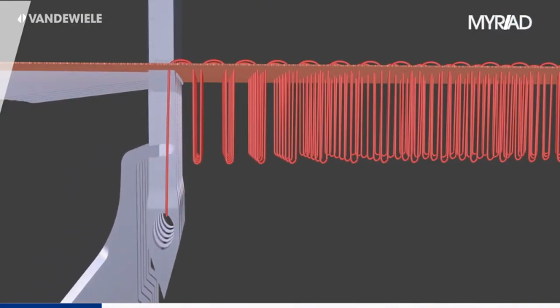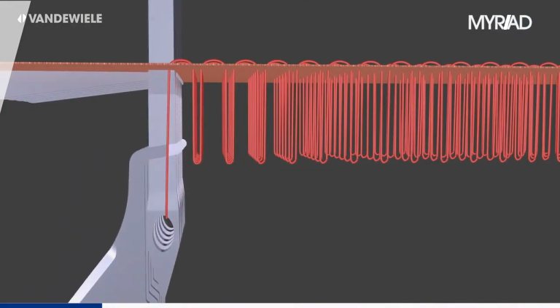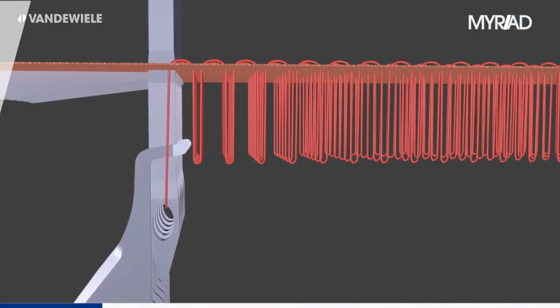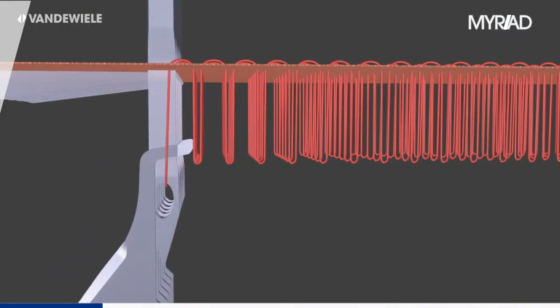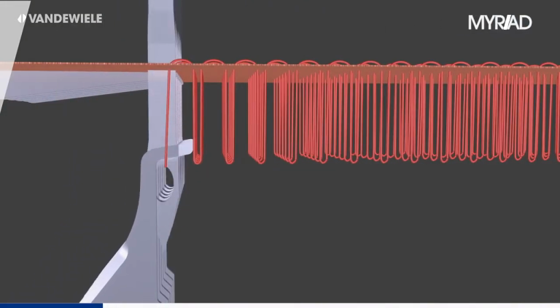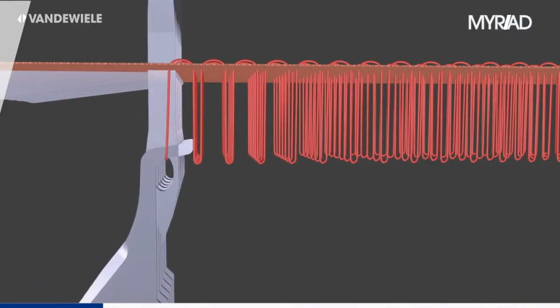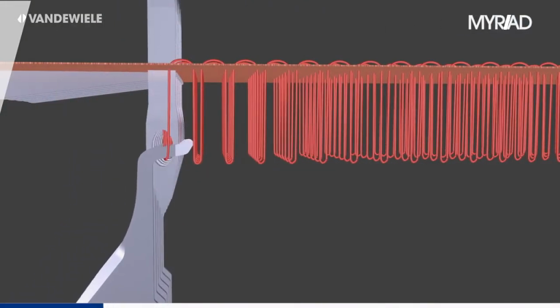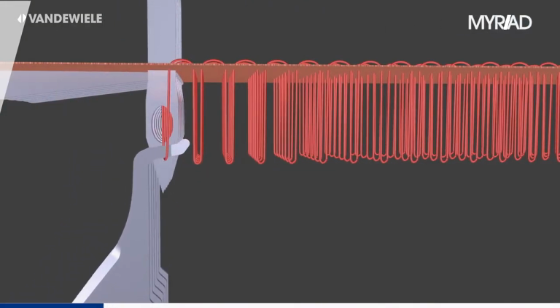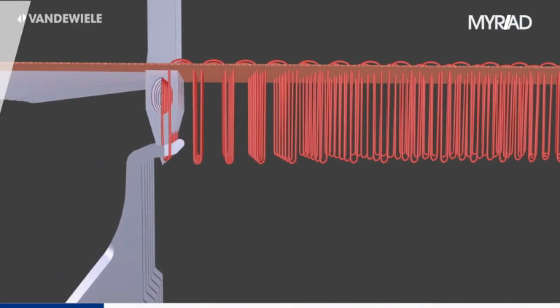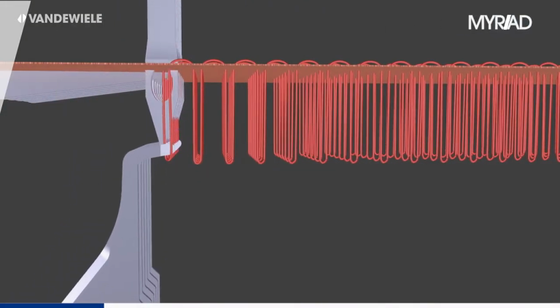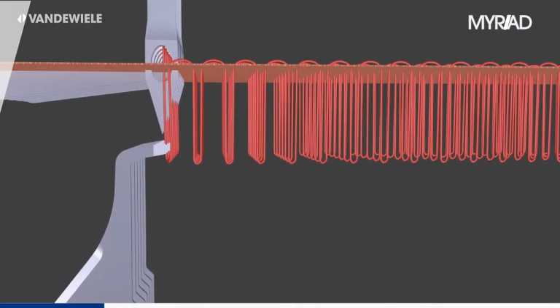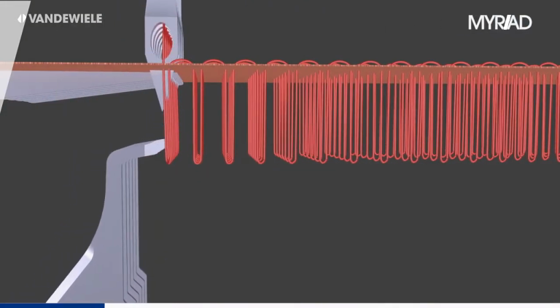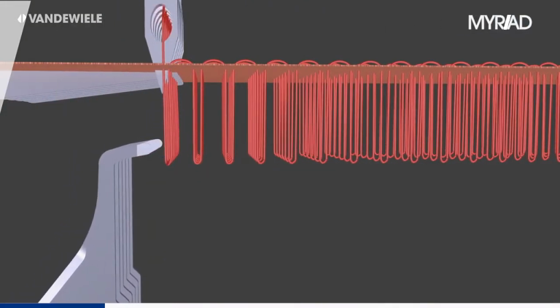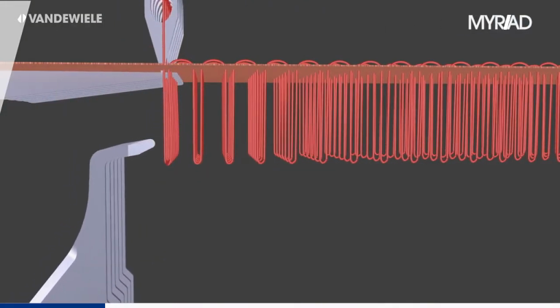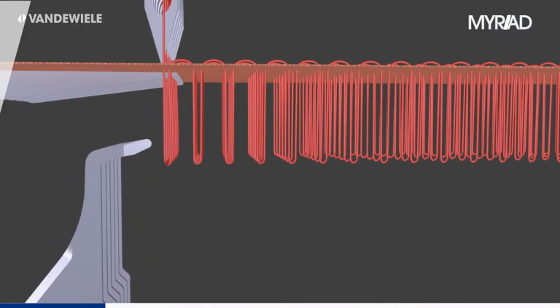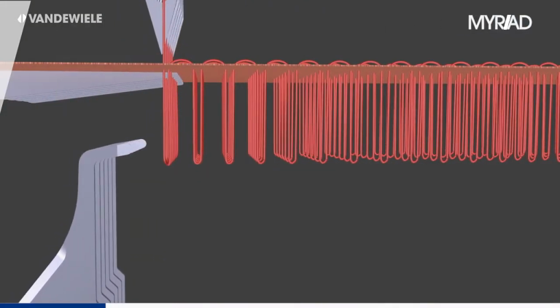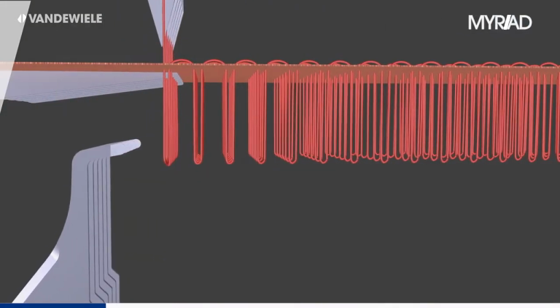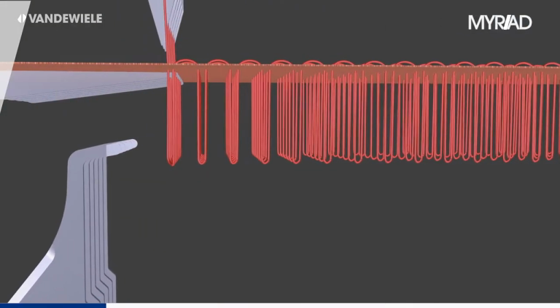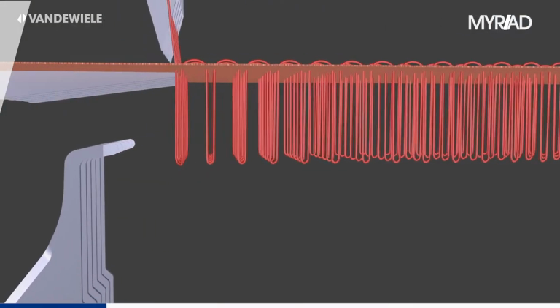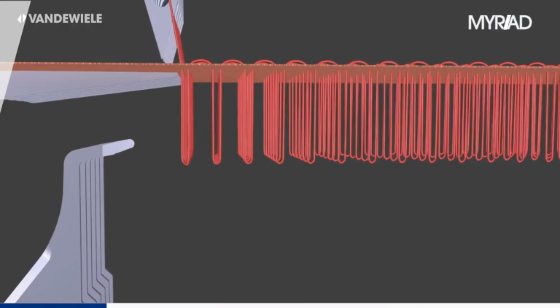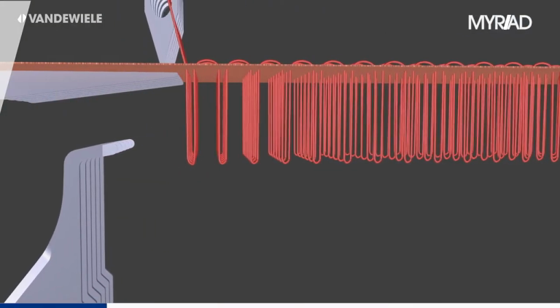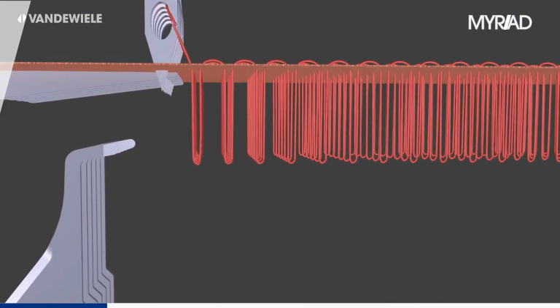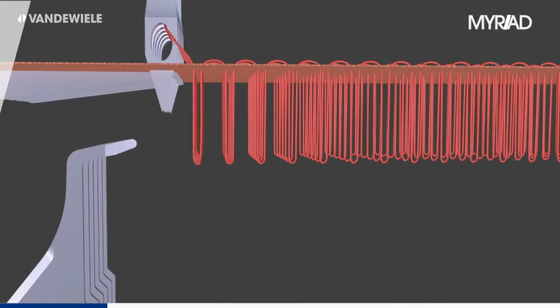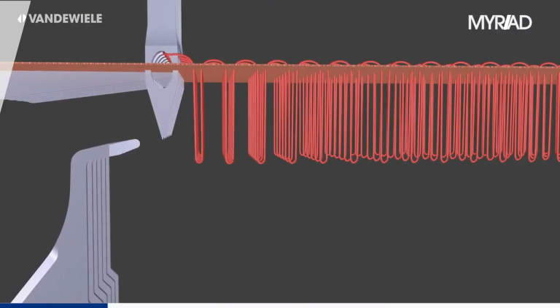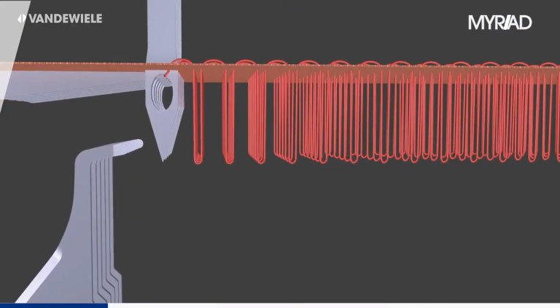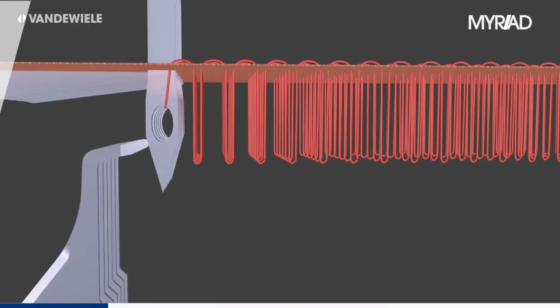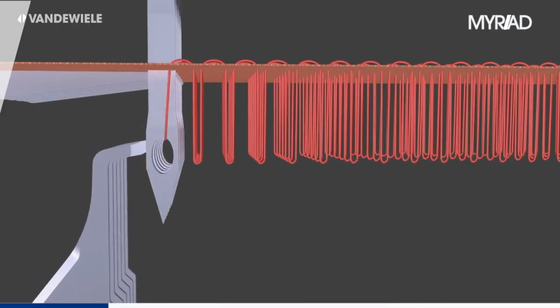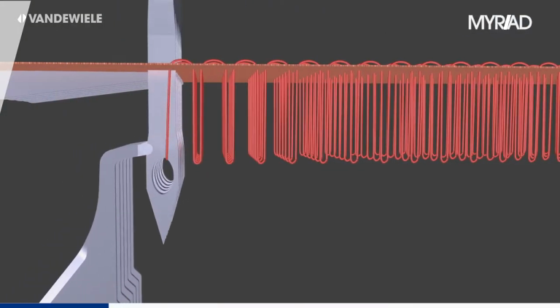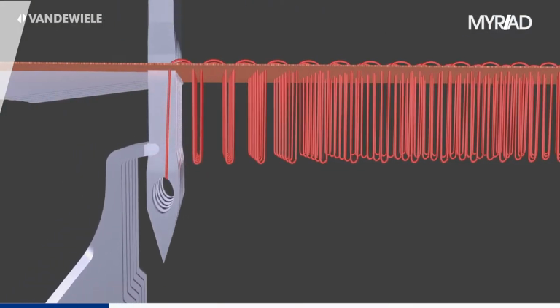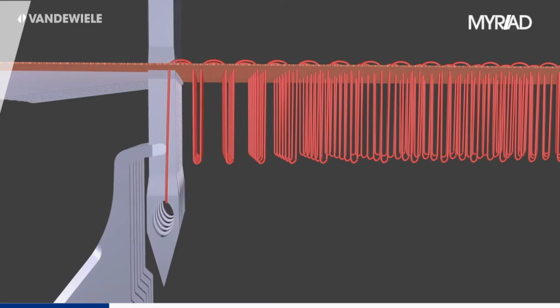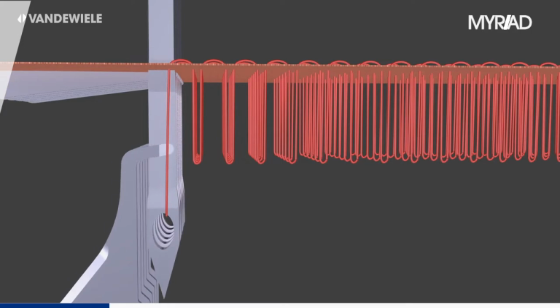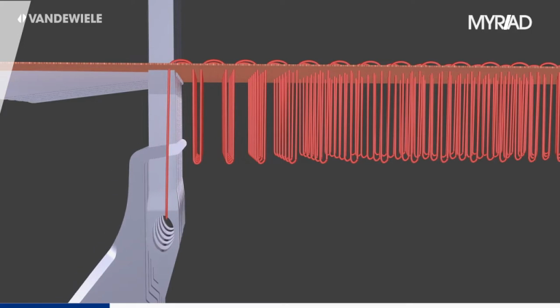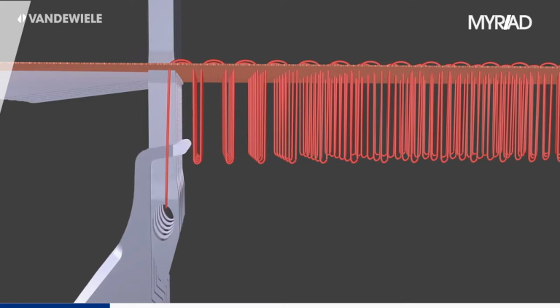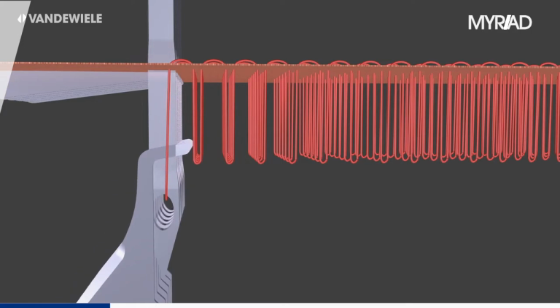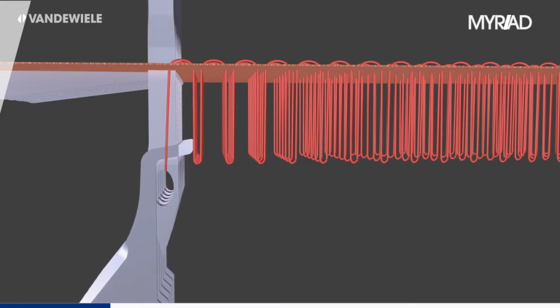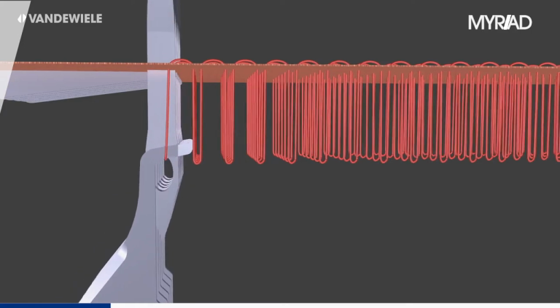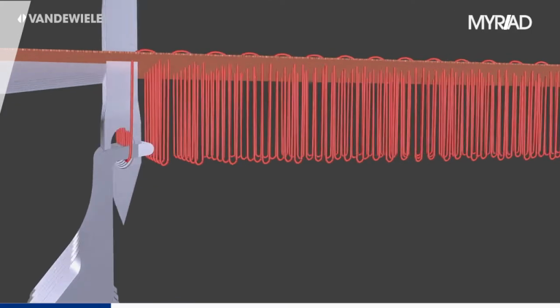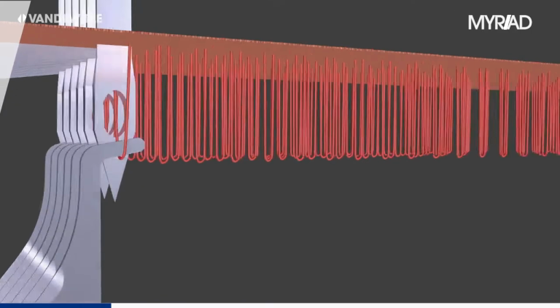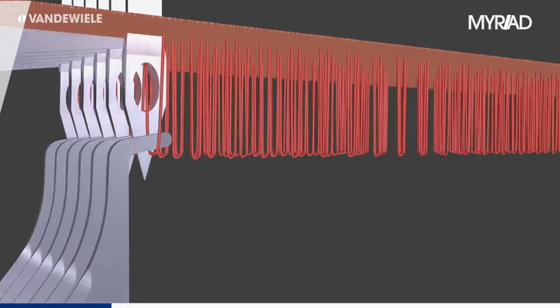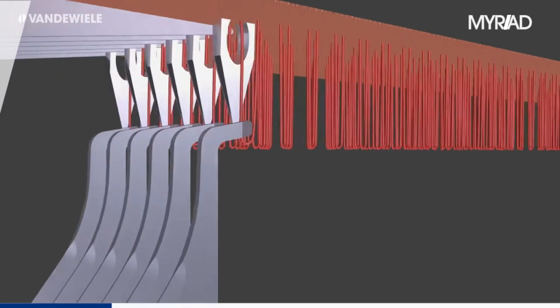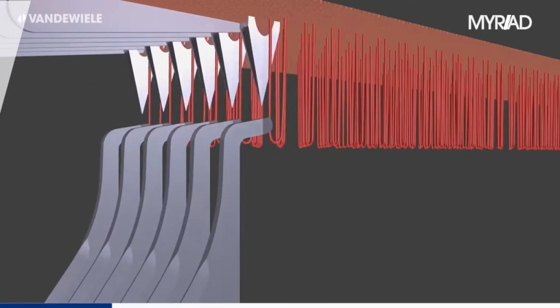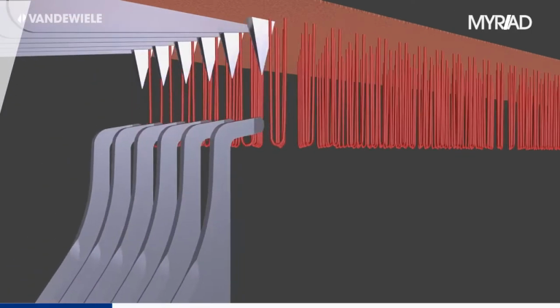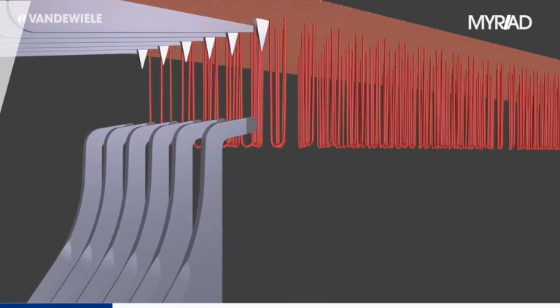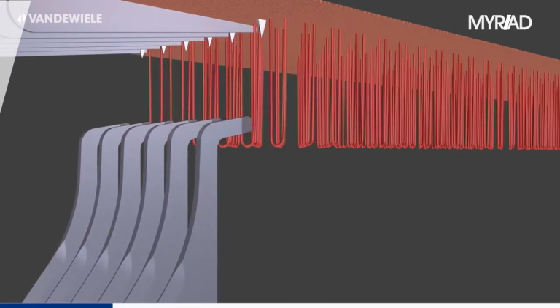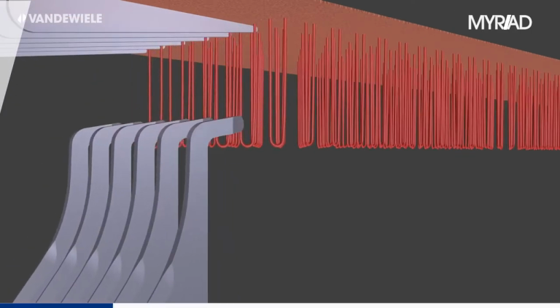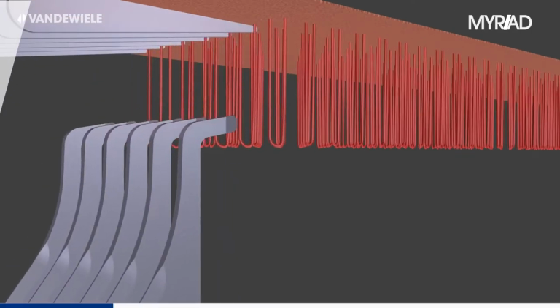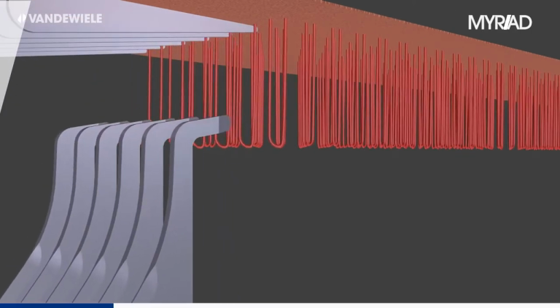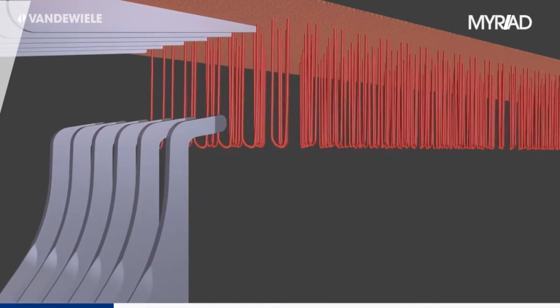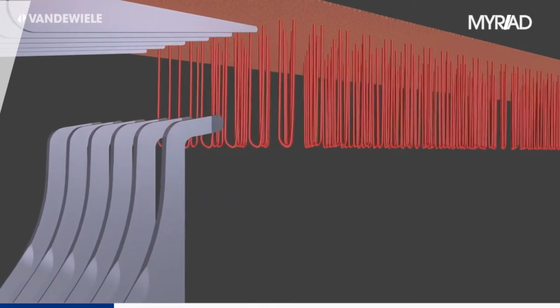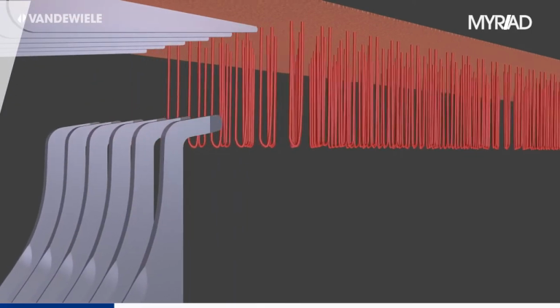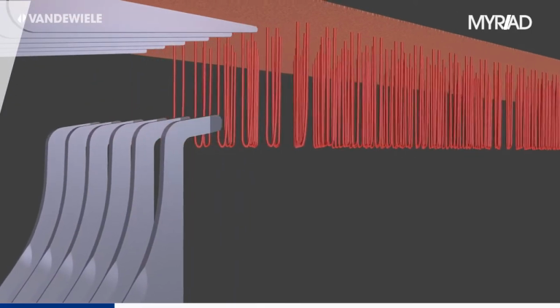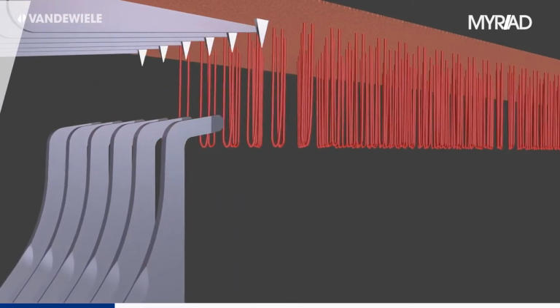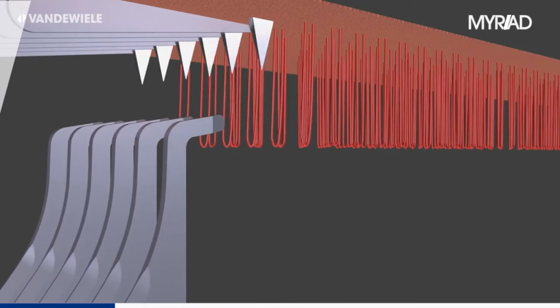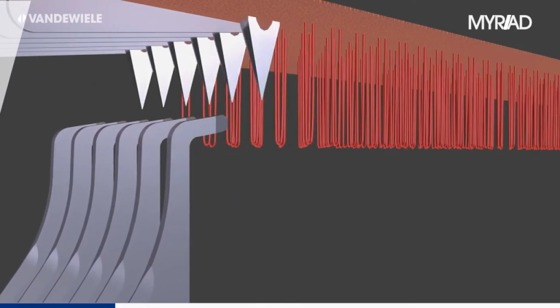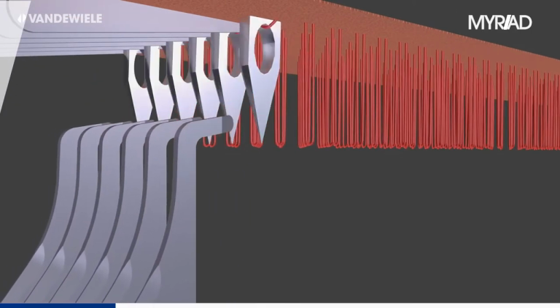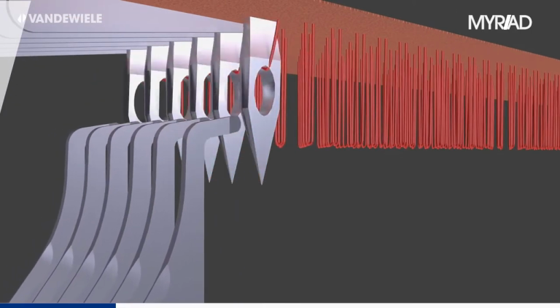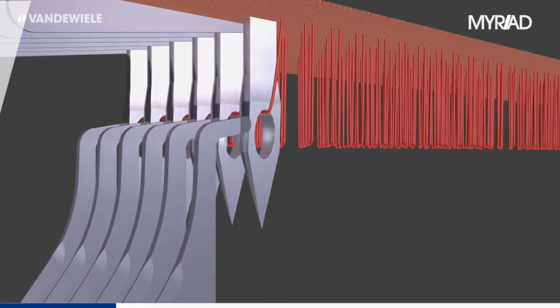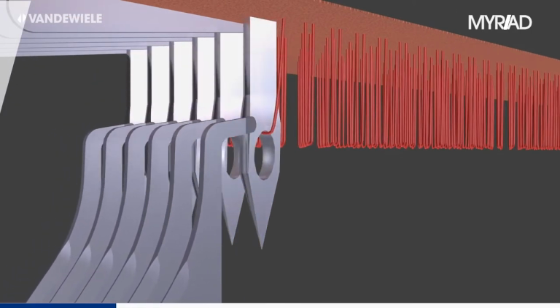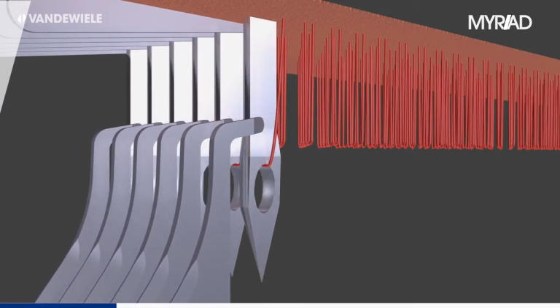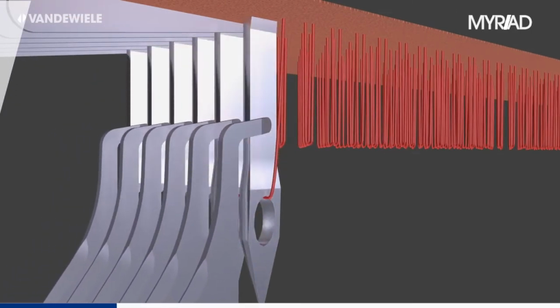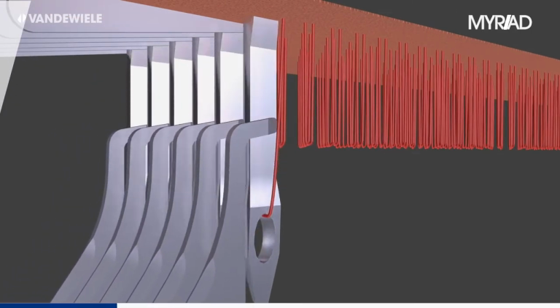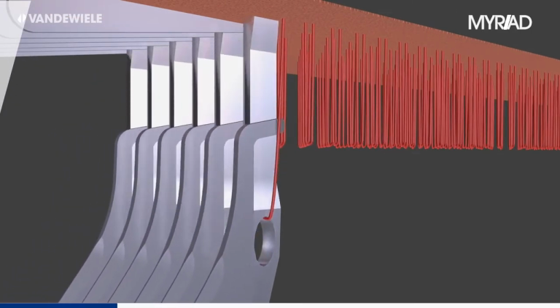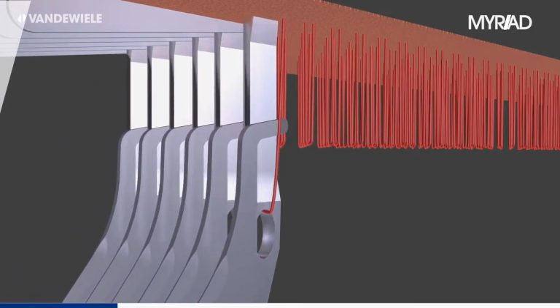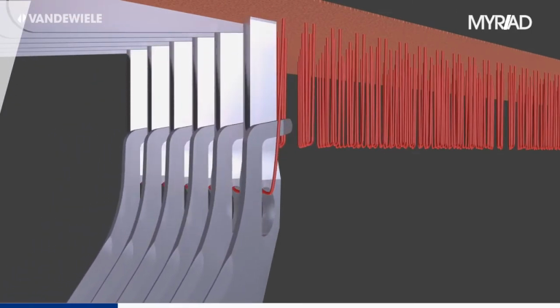The needles stitch through the backing cloth. The looper picks up the pile yarn, which defines the maximum pile height.